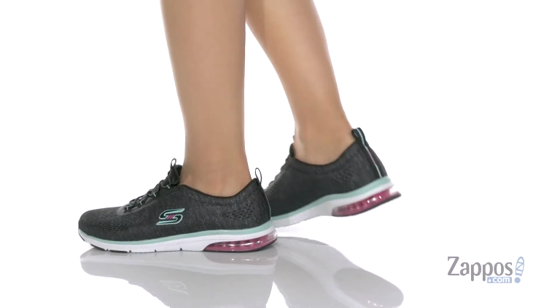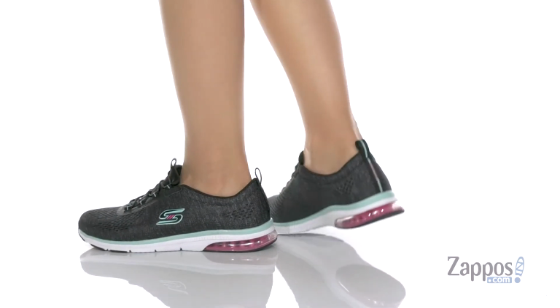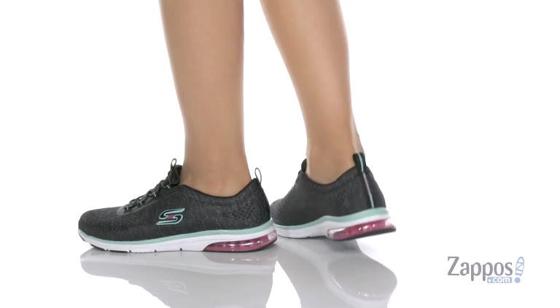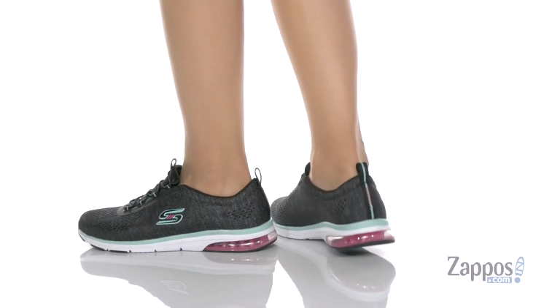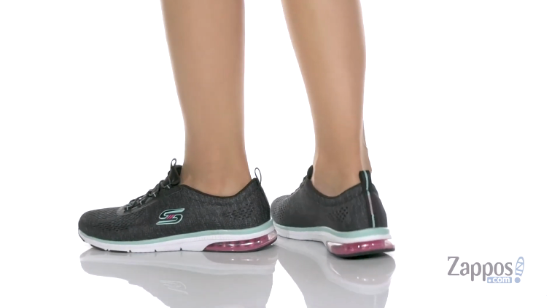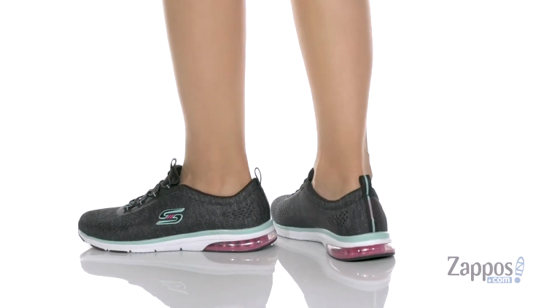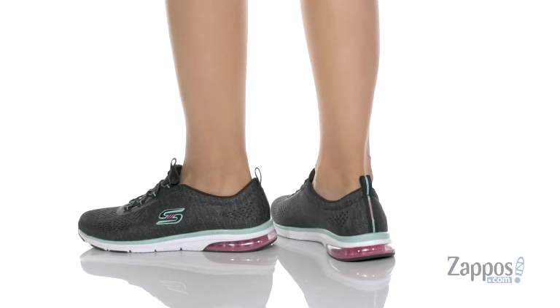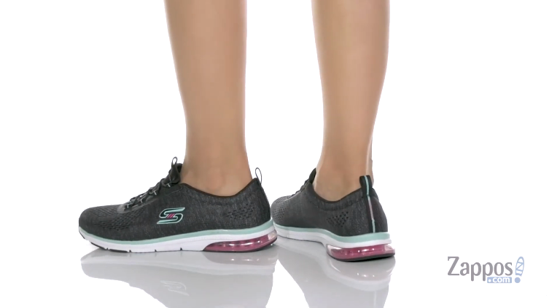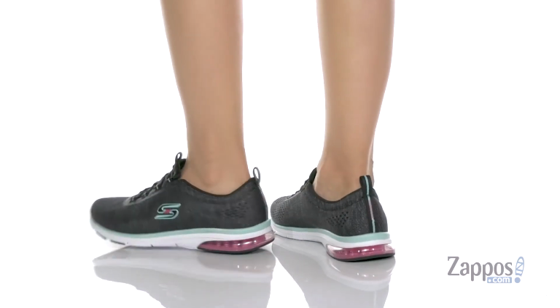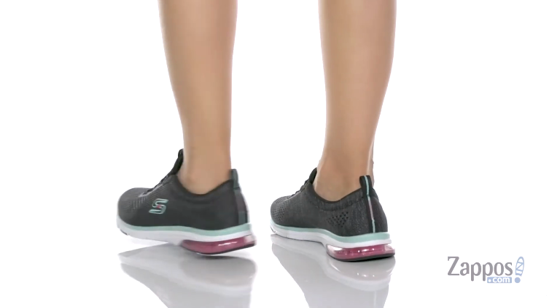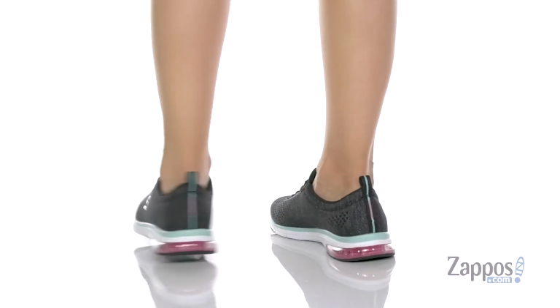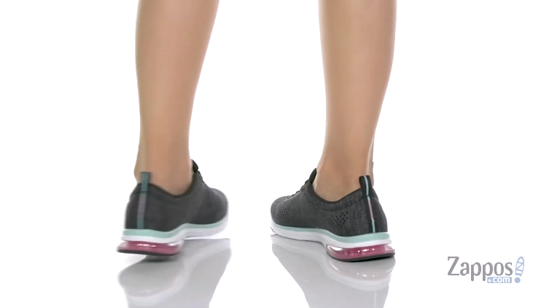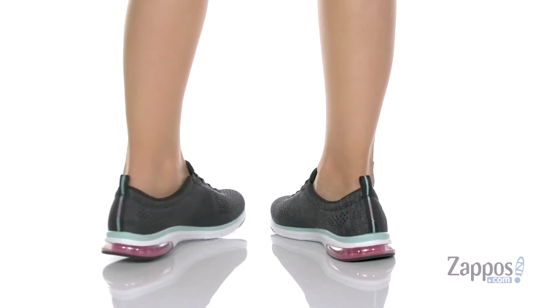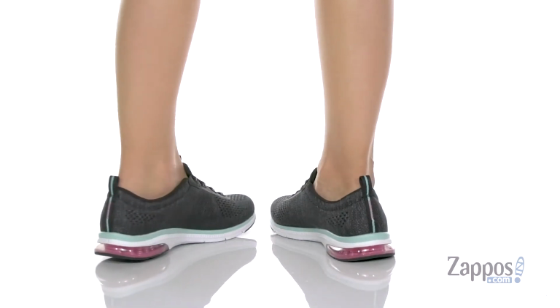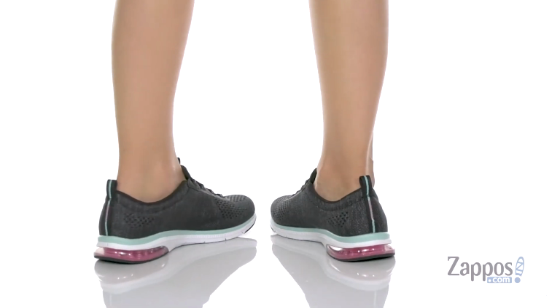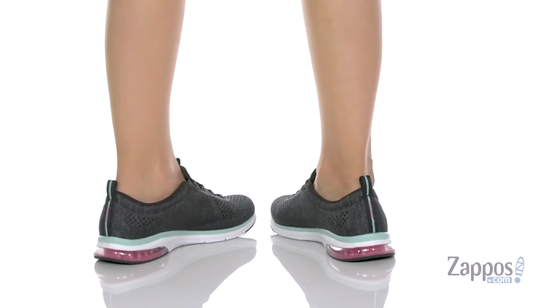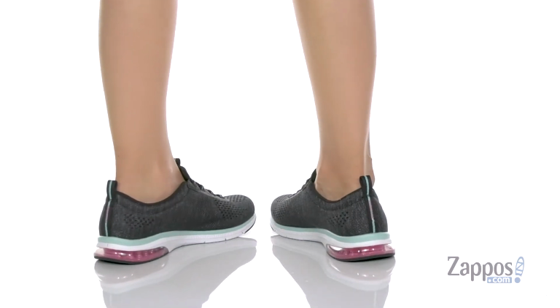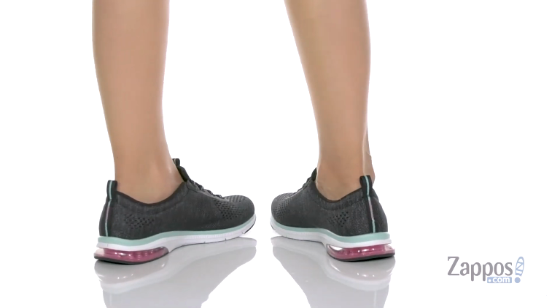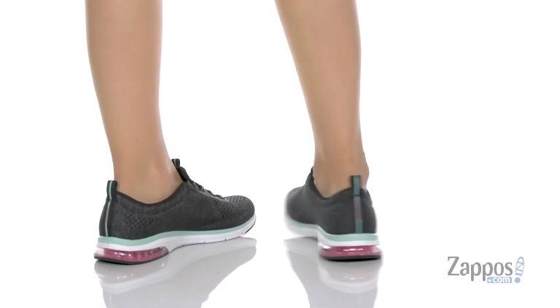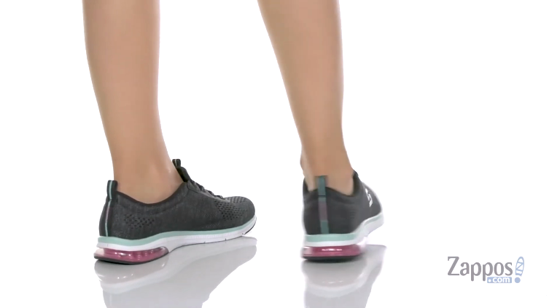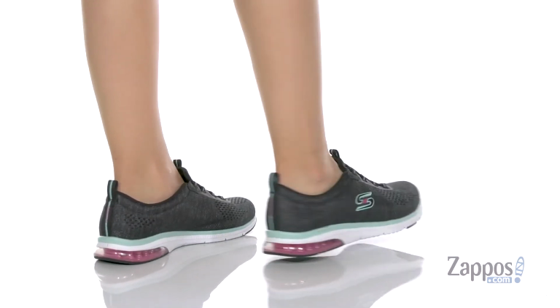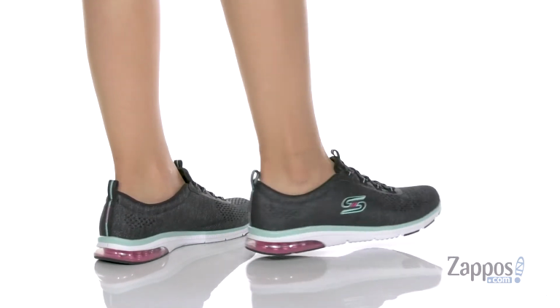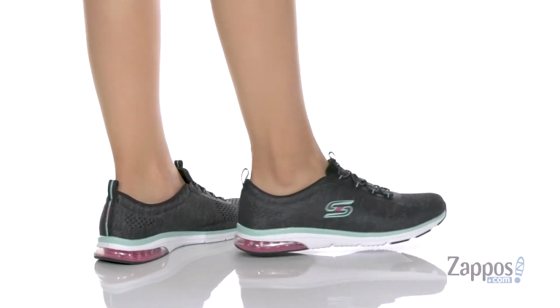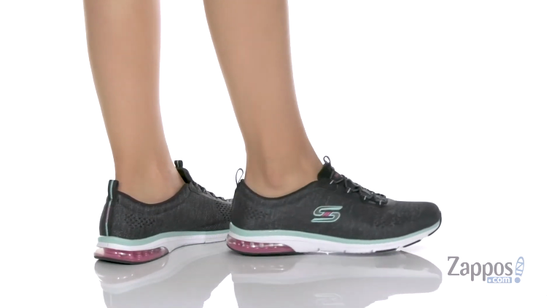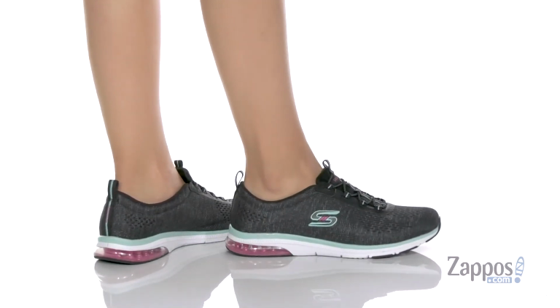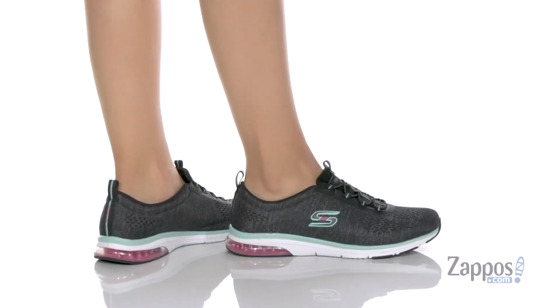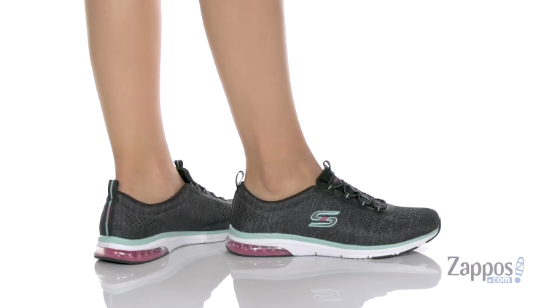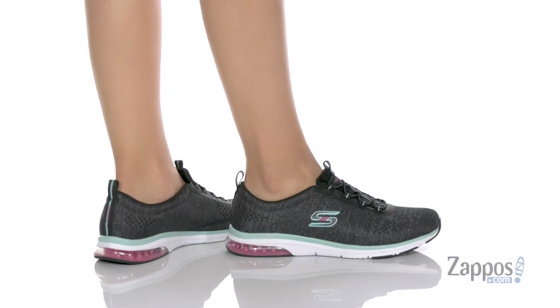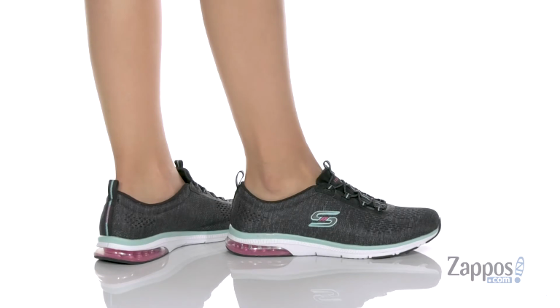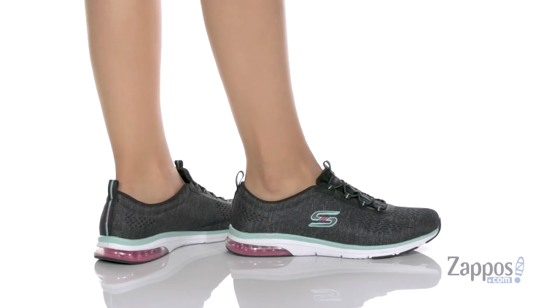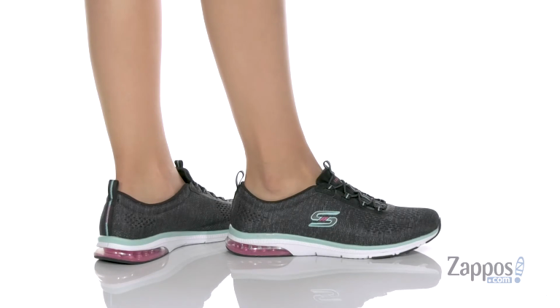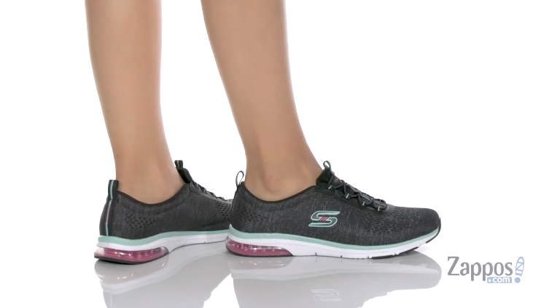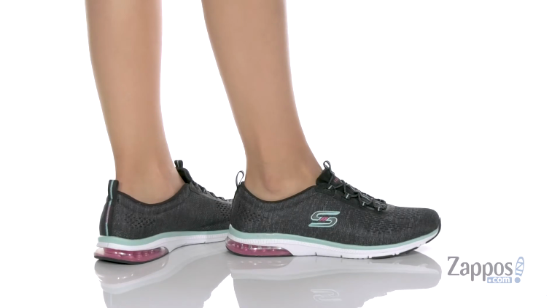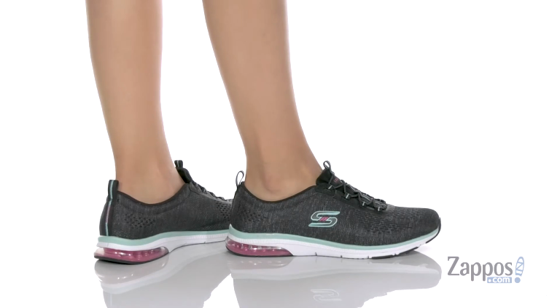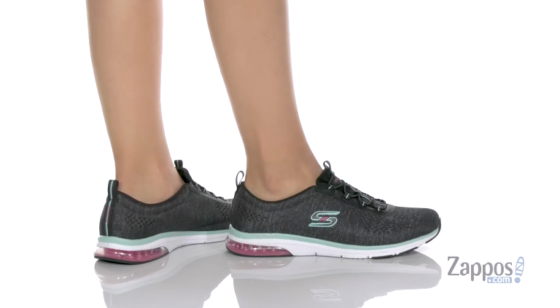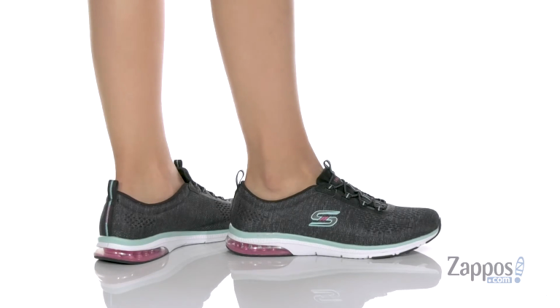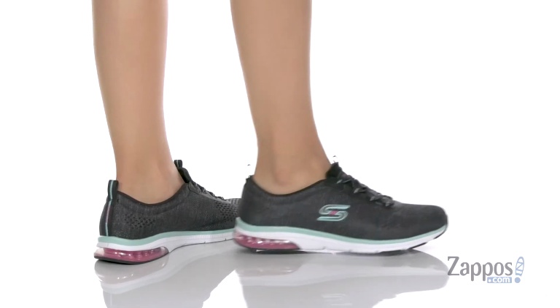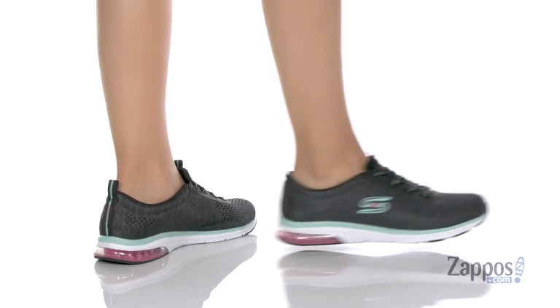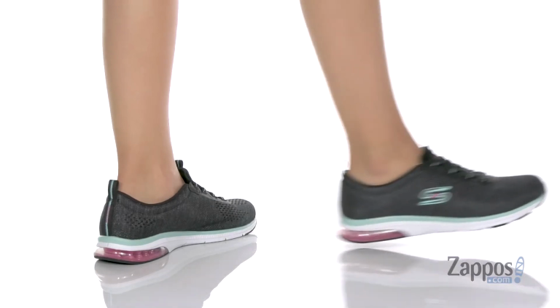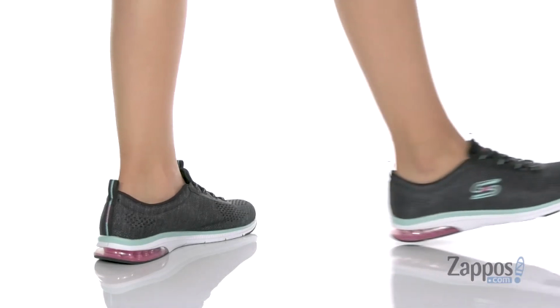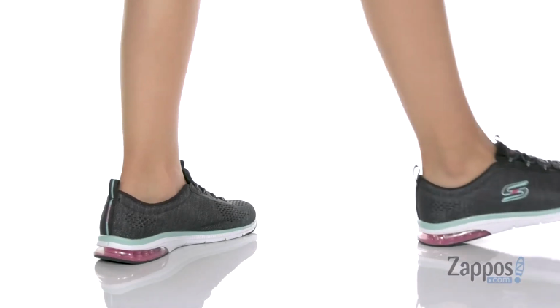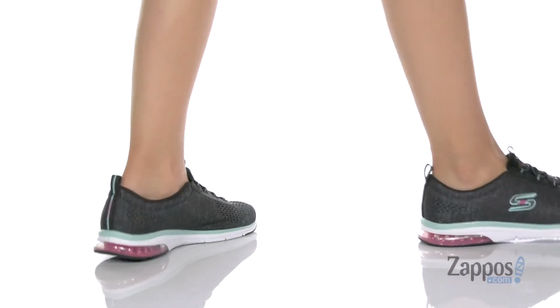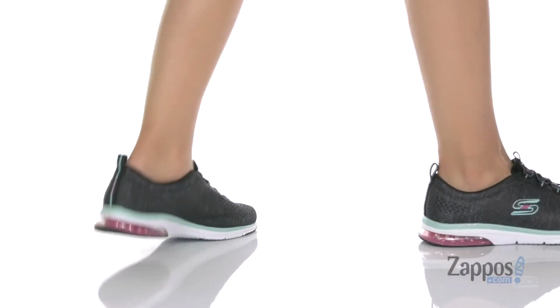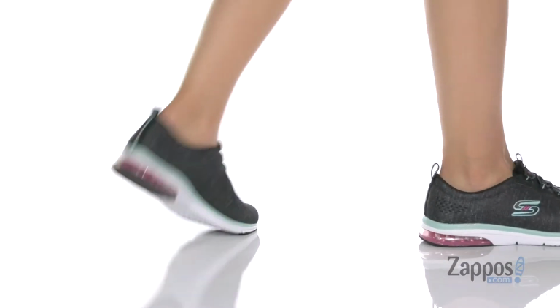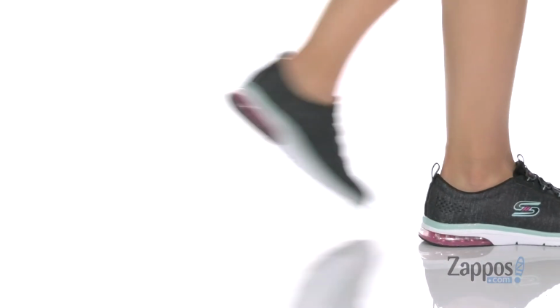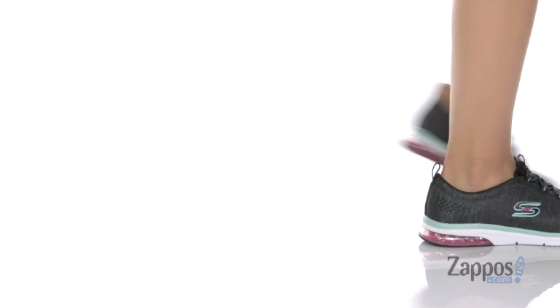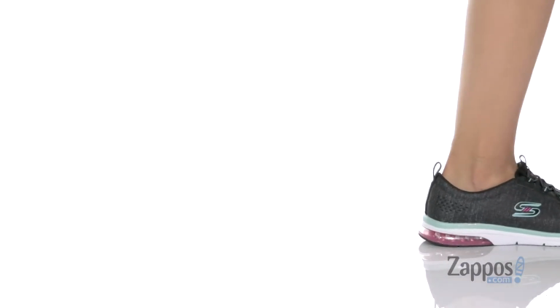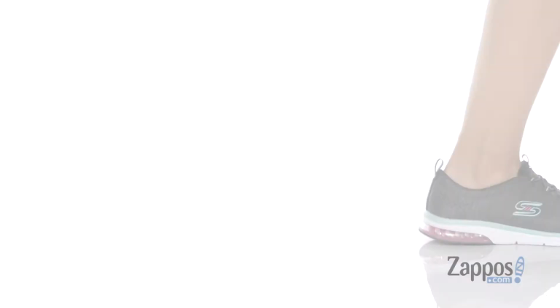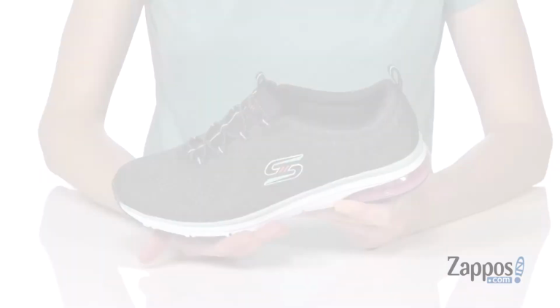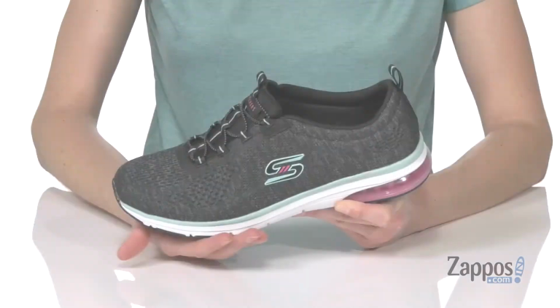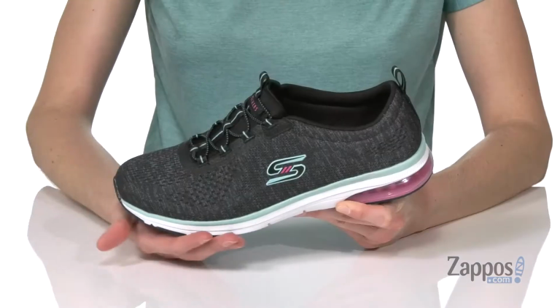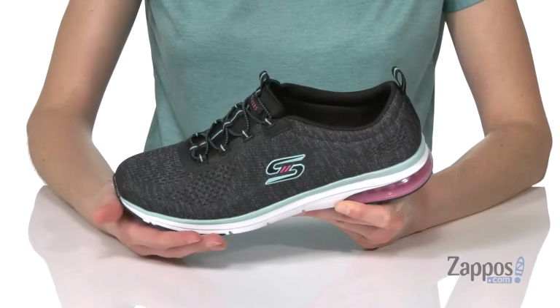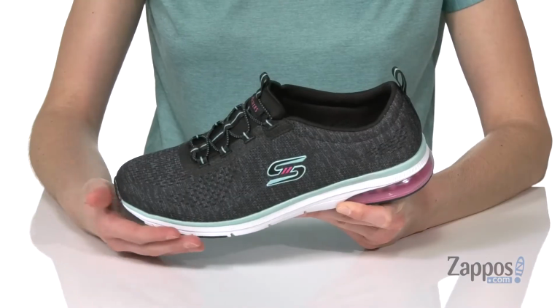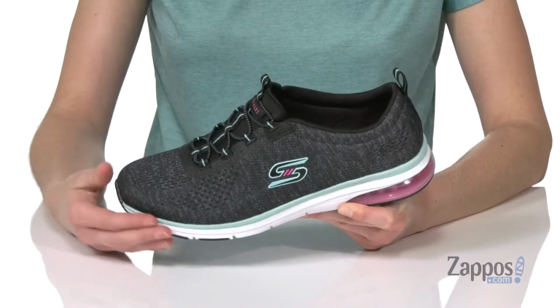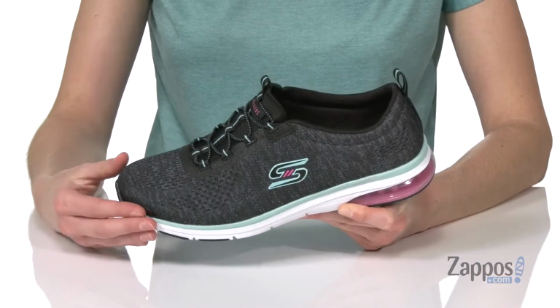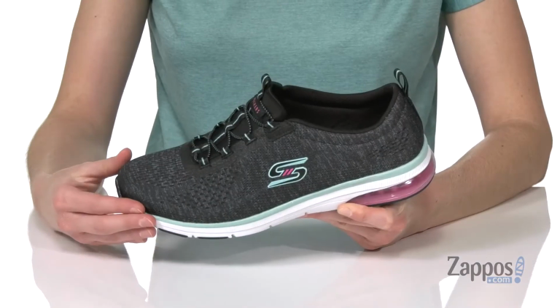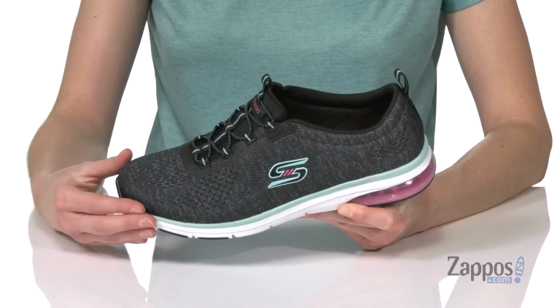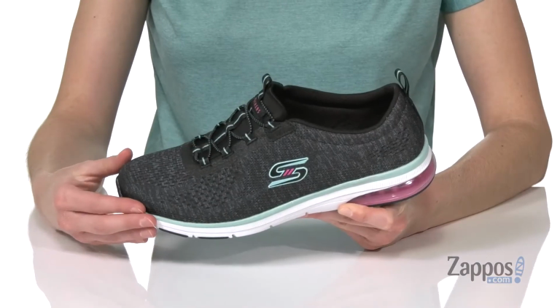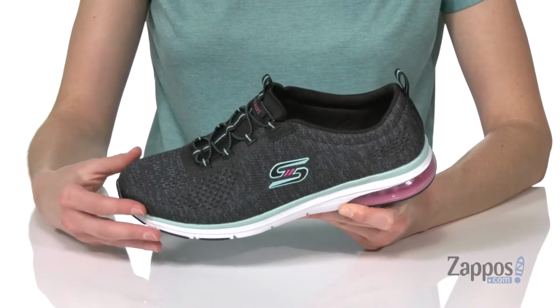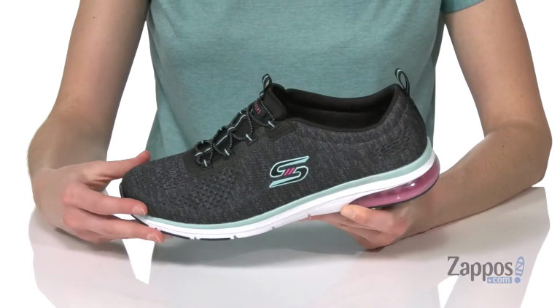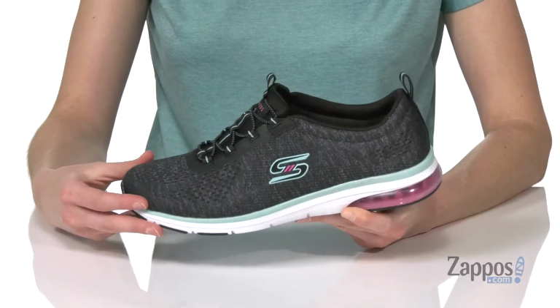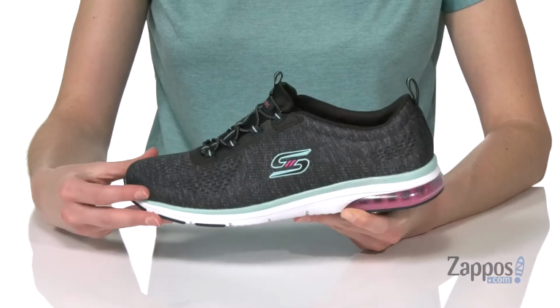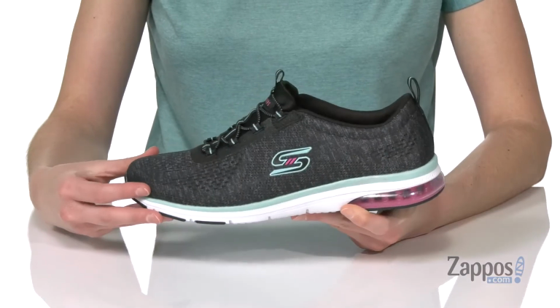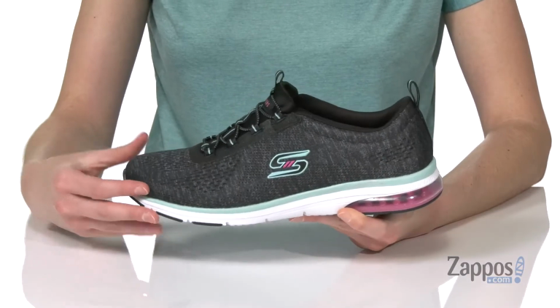This shoe has the relaxed fit design that's going to give you a more roomy and comfortable fit all the way through the shoe.